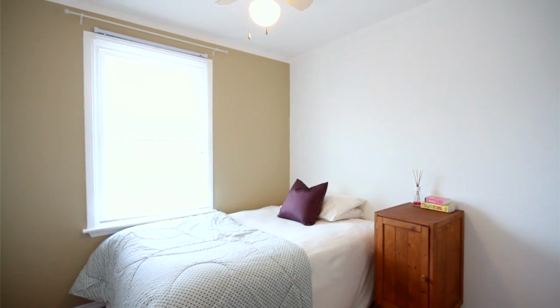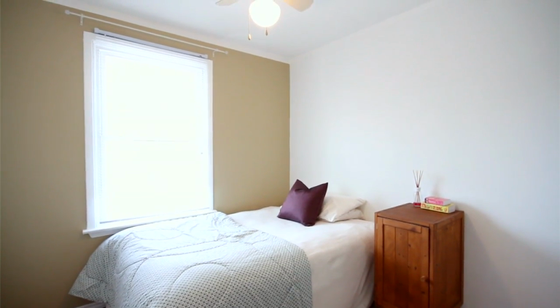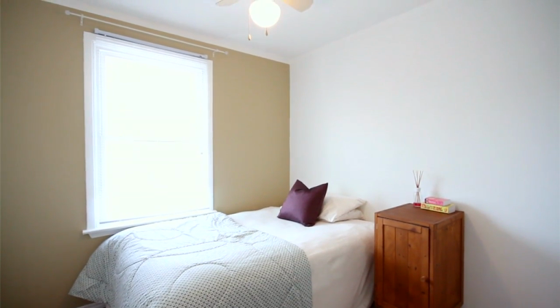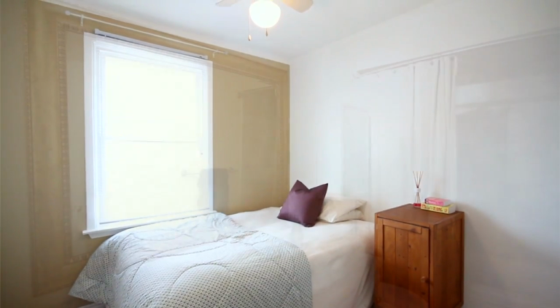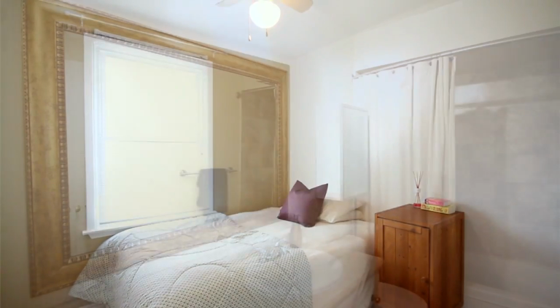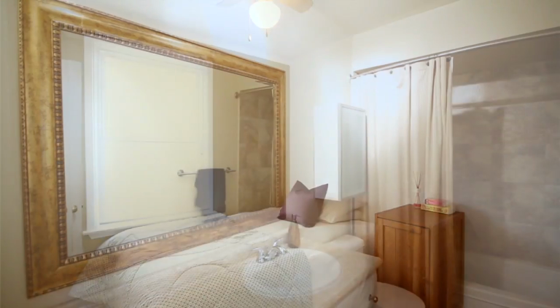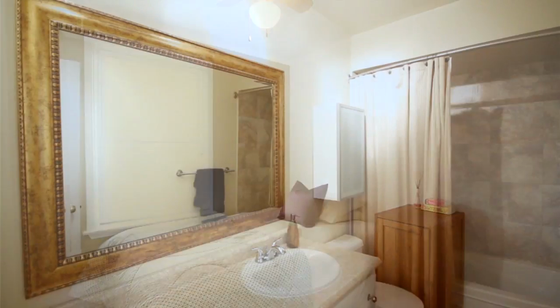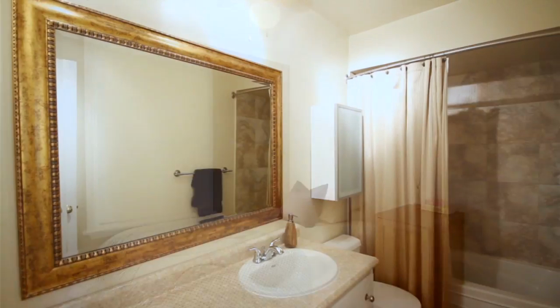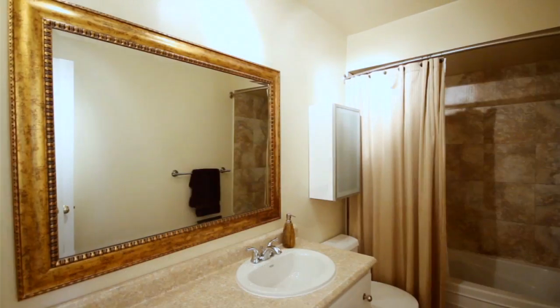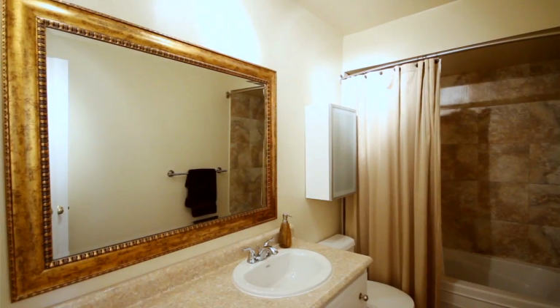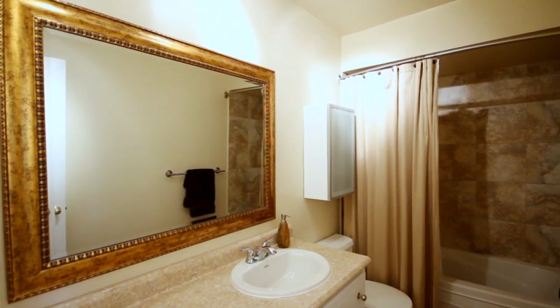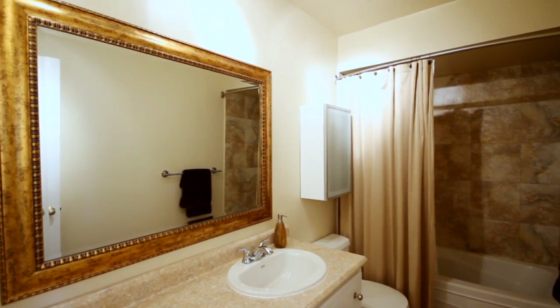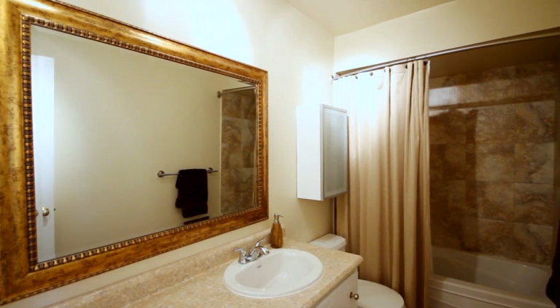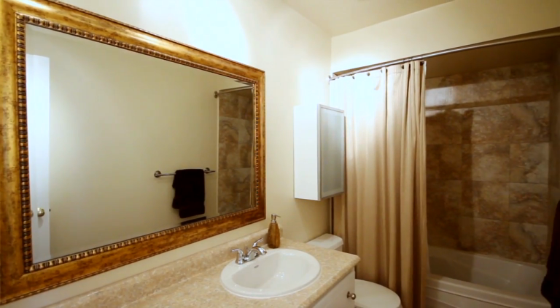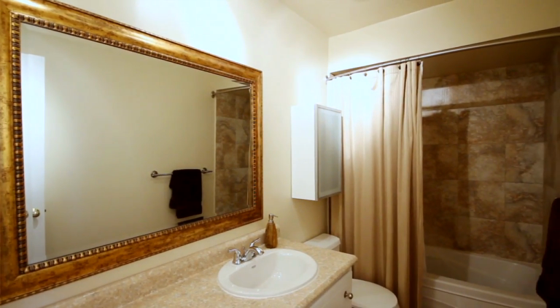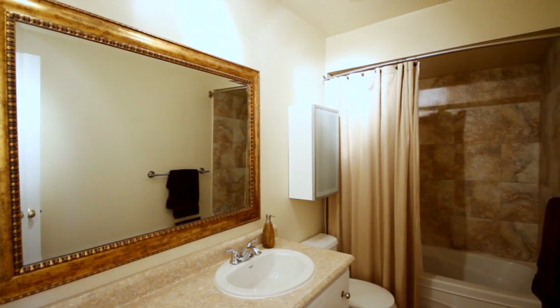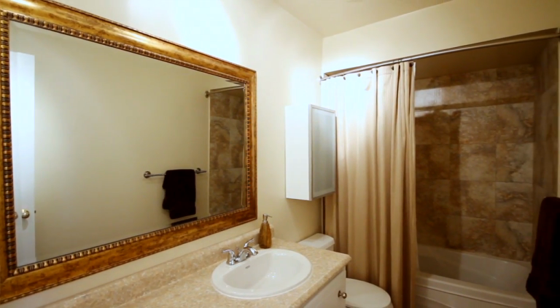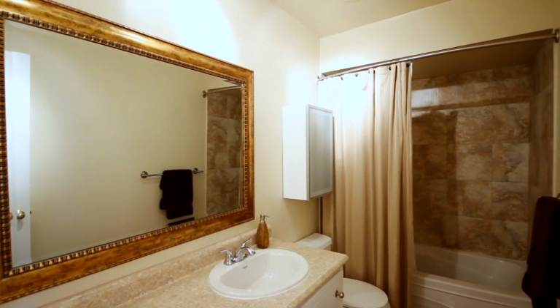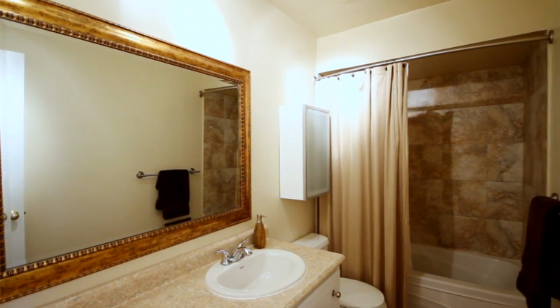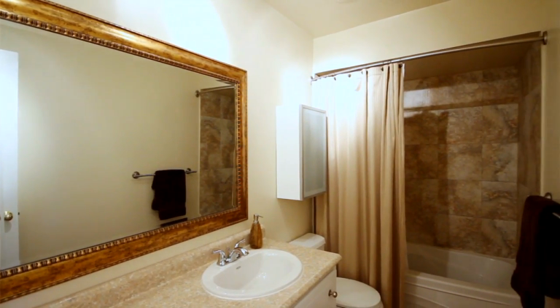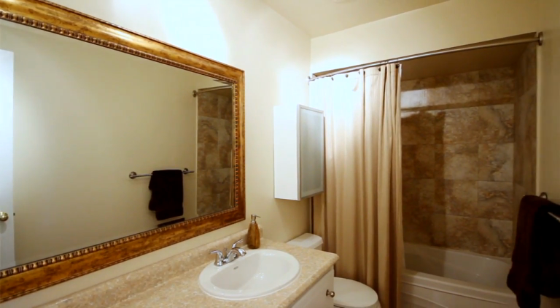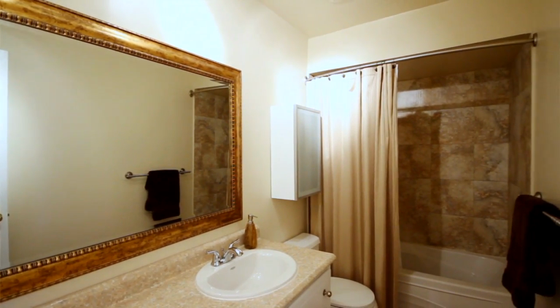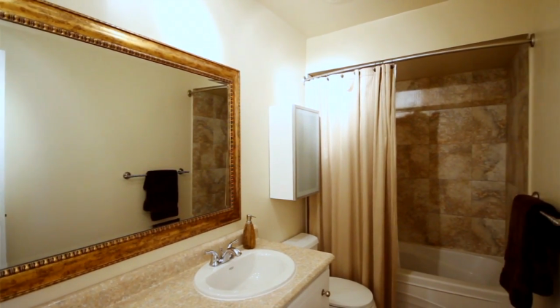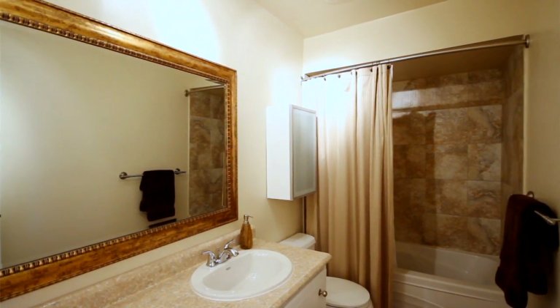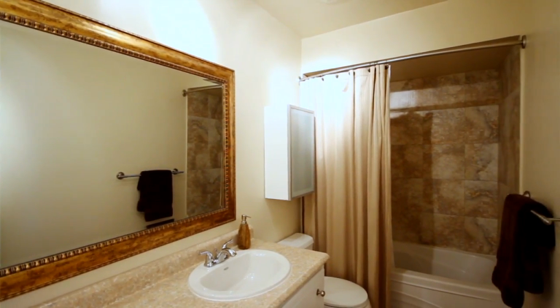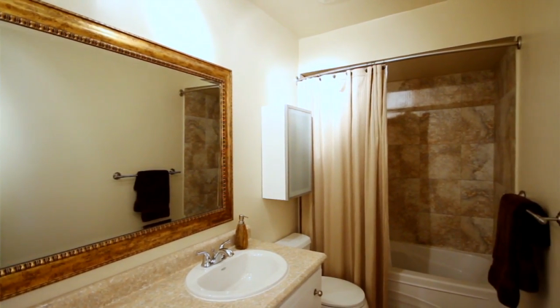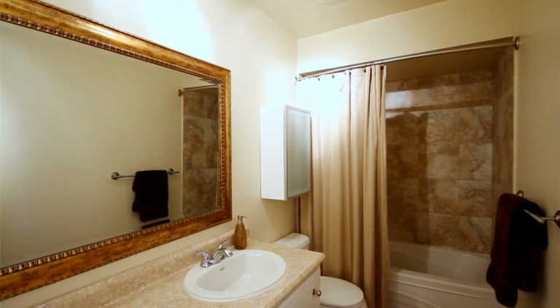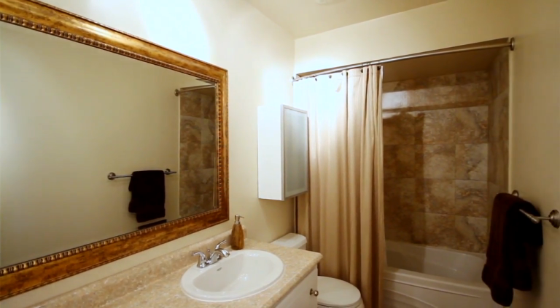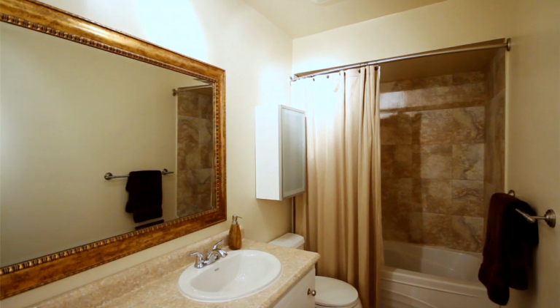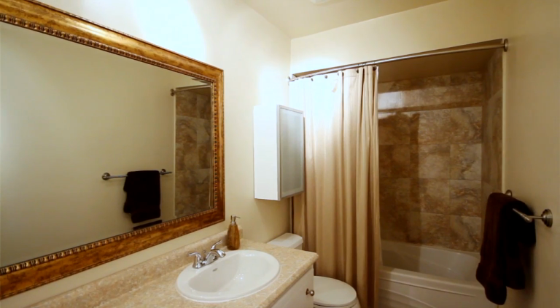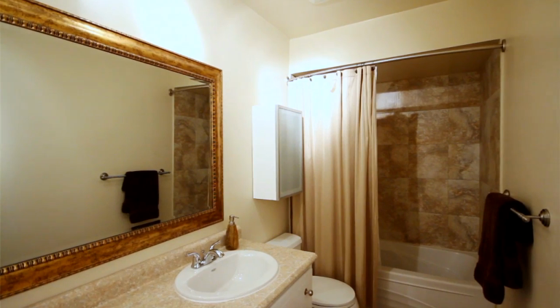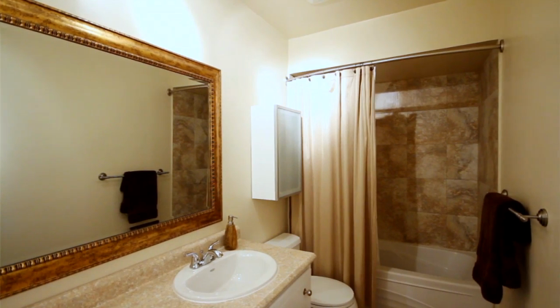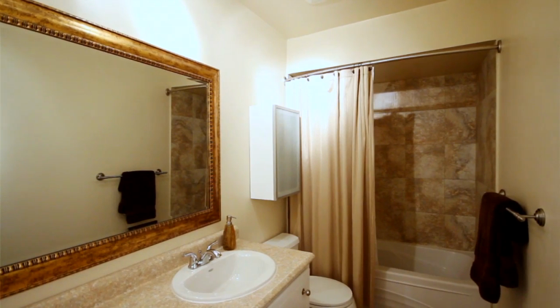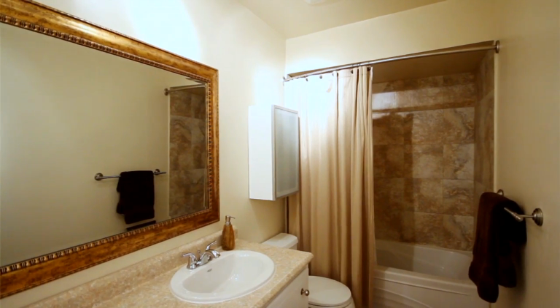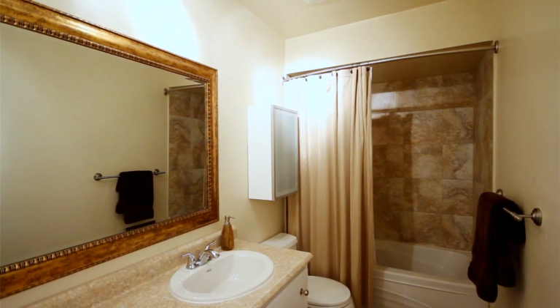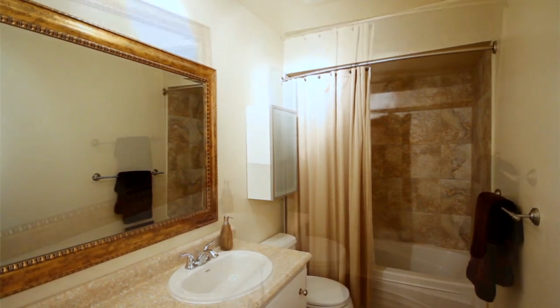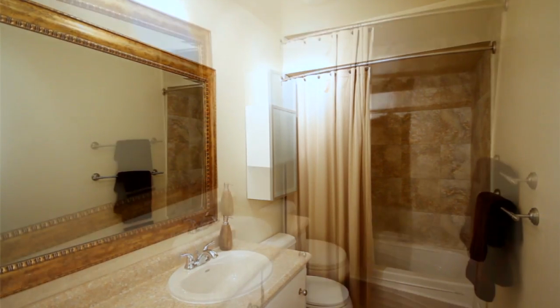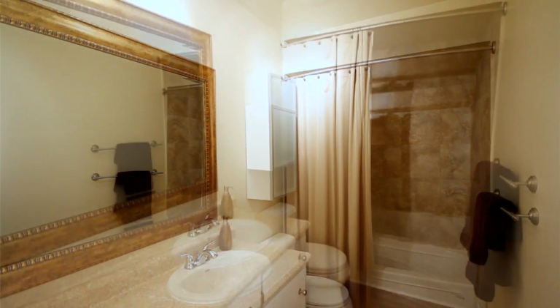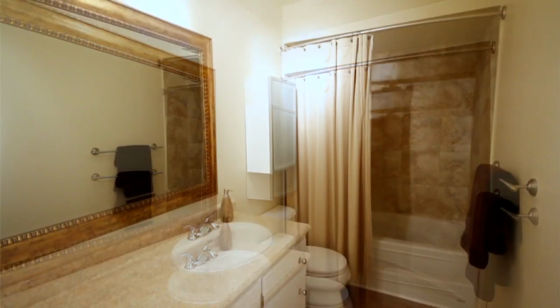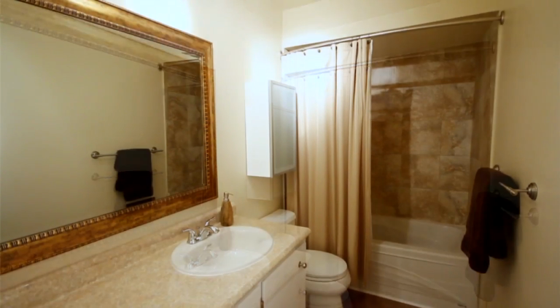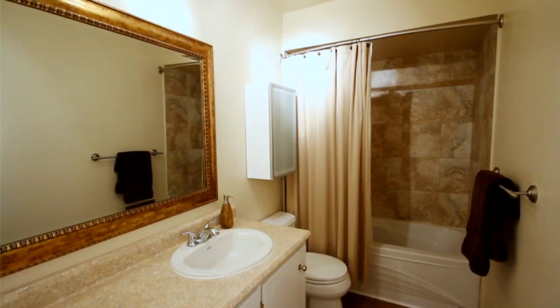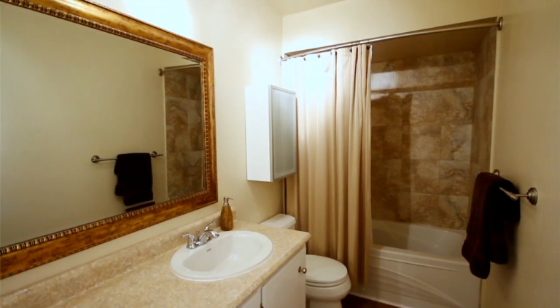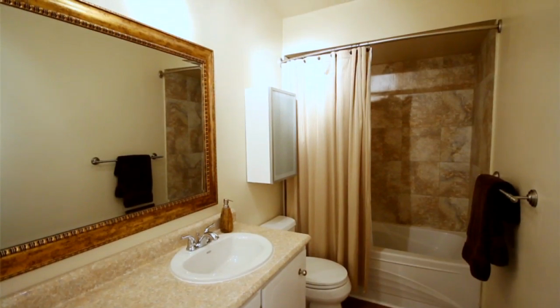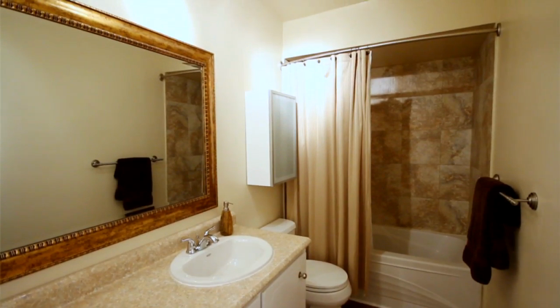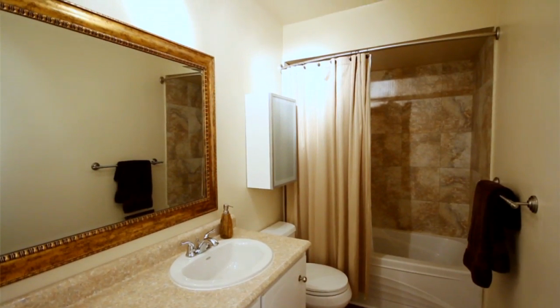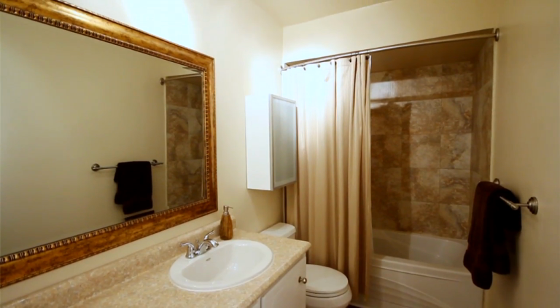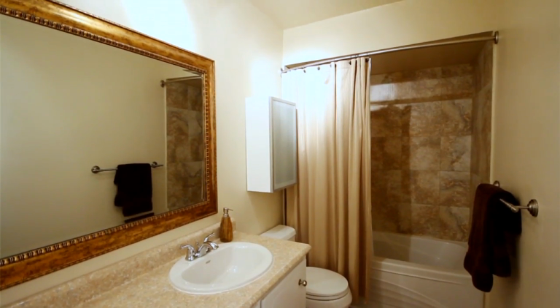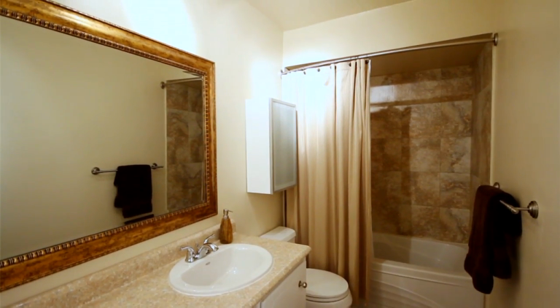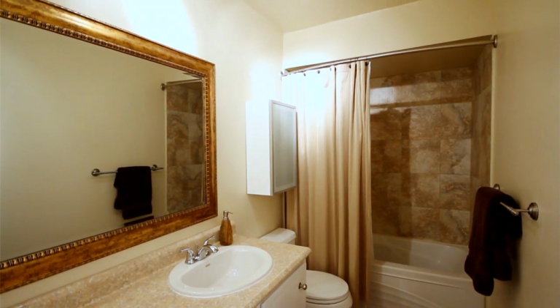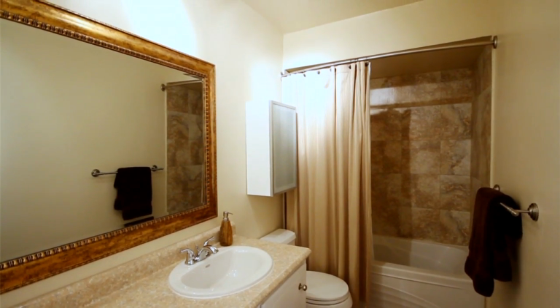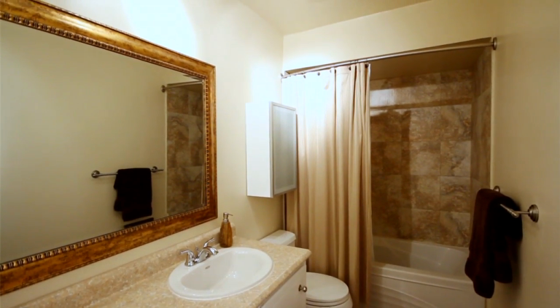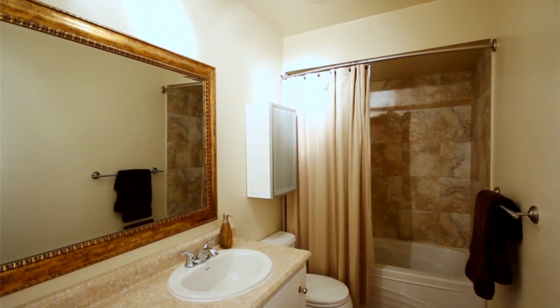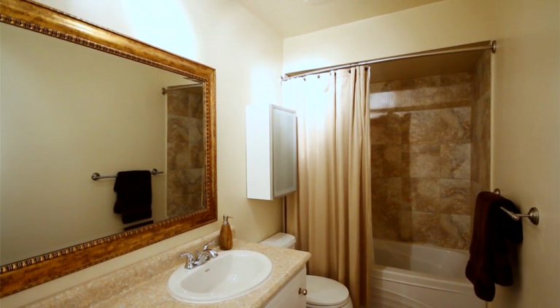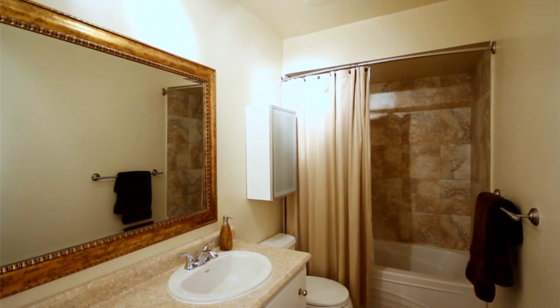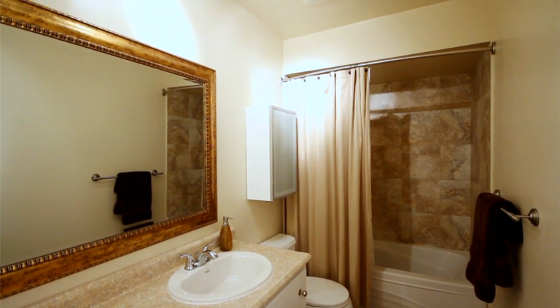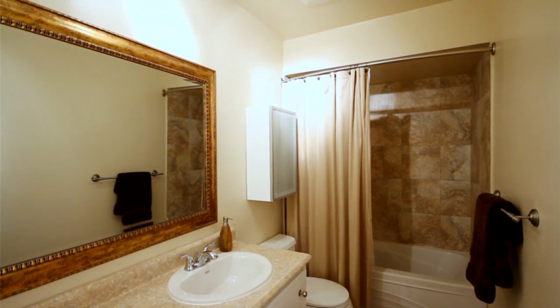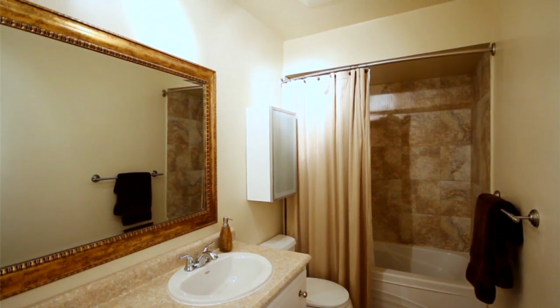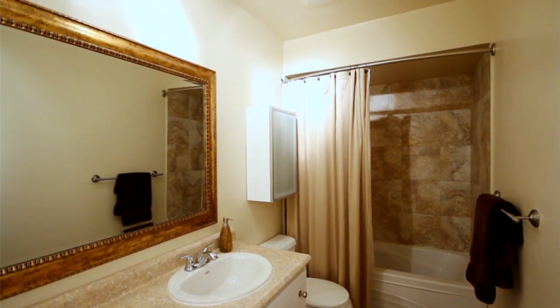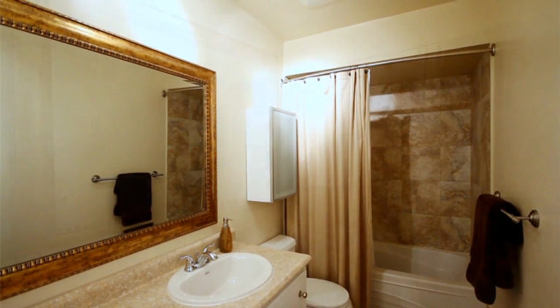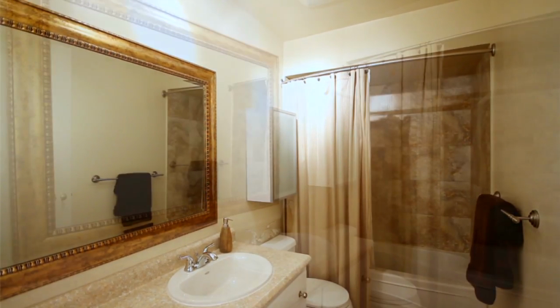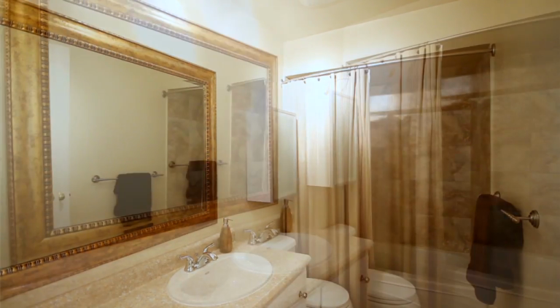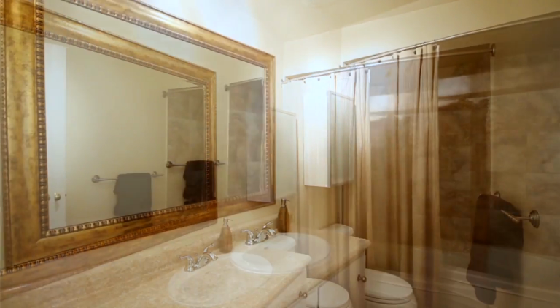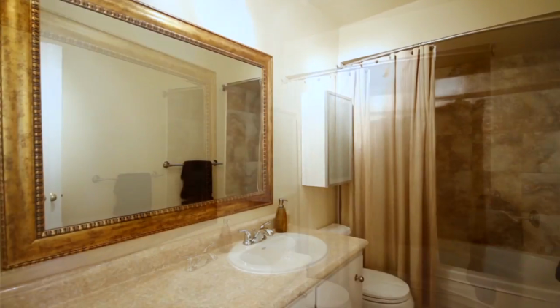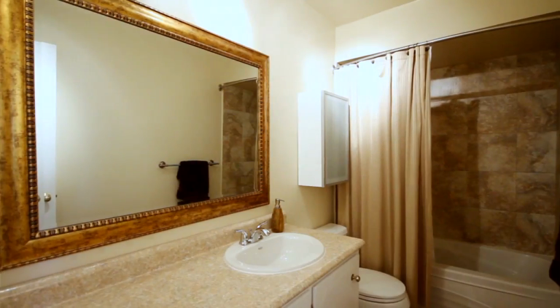You'll also find upstairs a full four-piece bath, with an upgraded countertop, mirrors, and an all-new surround in the tub.